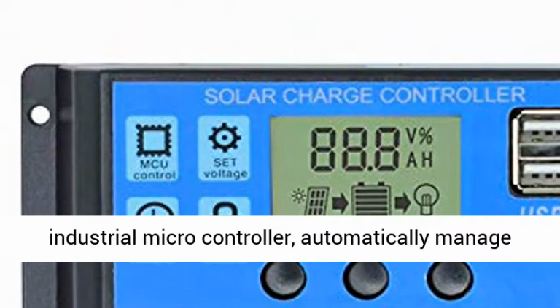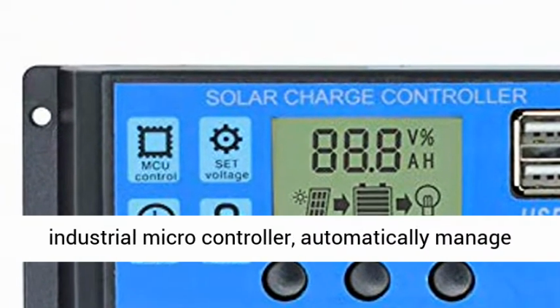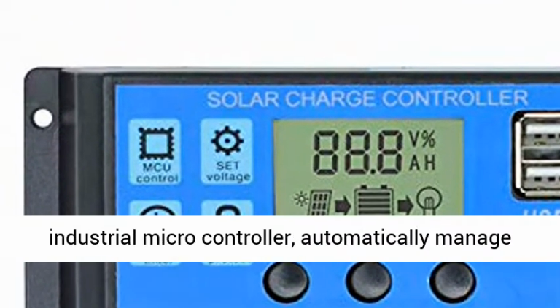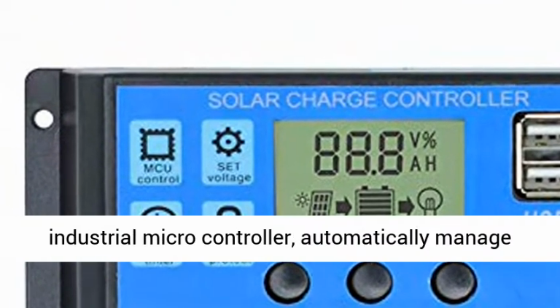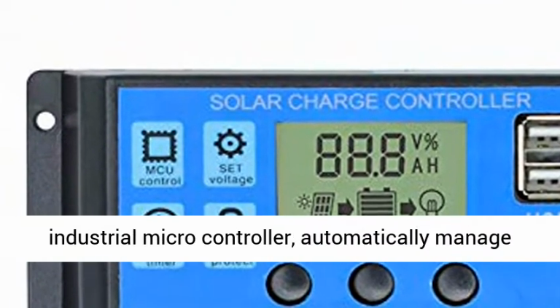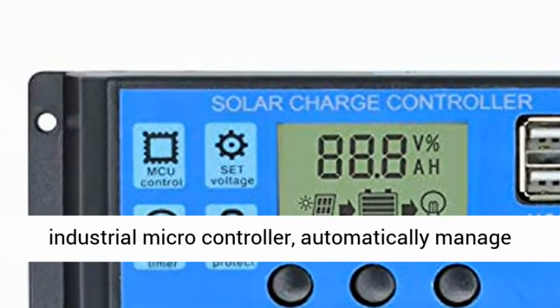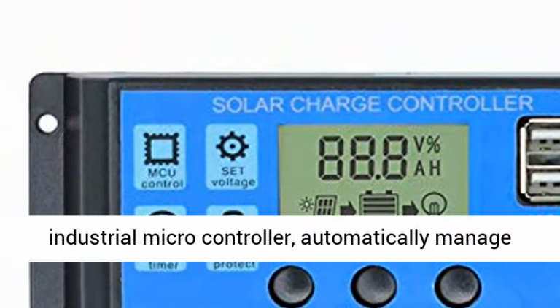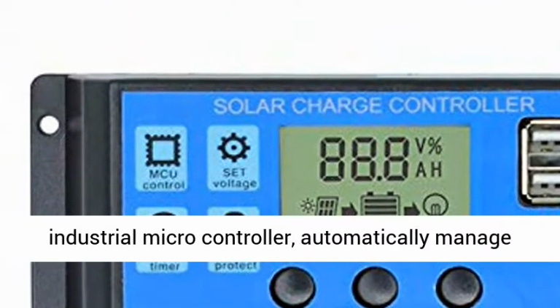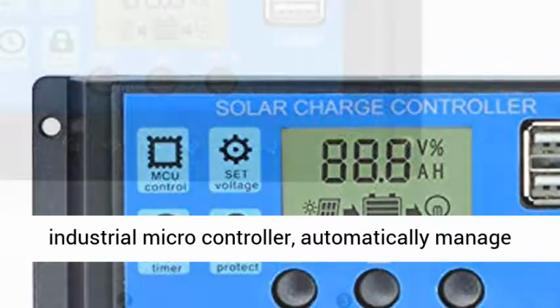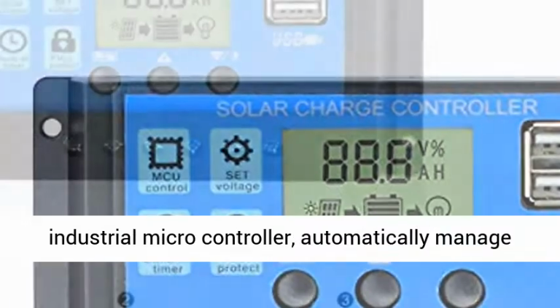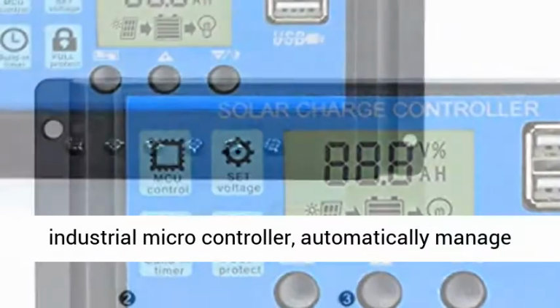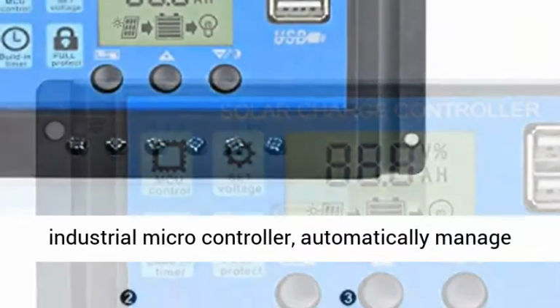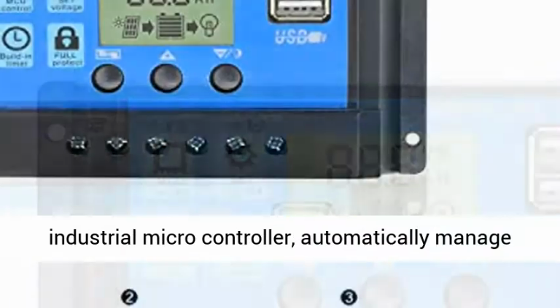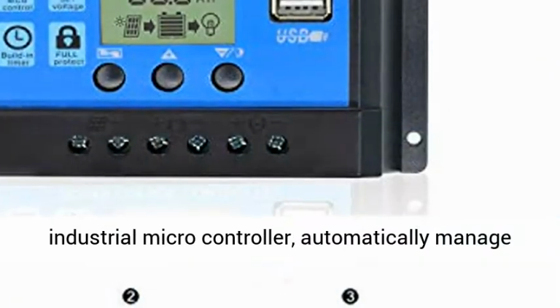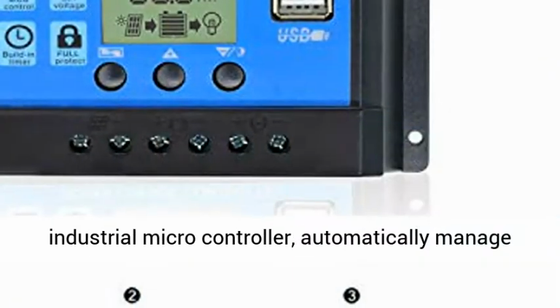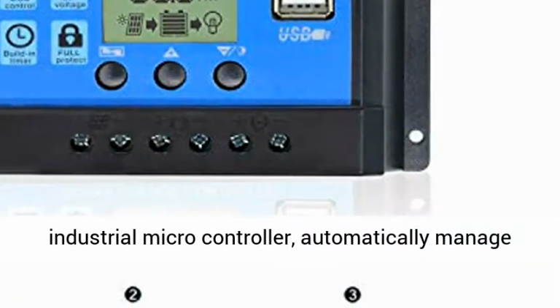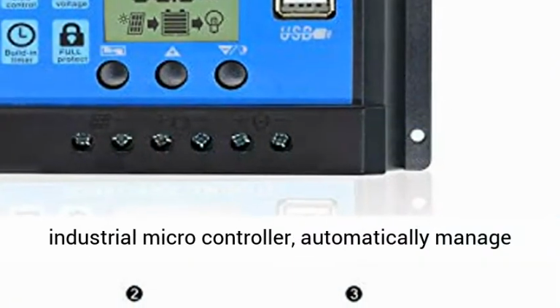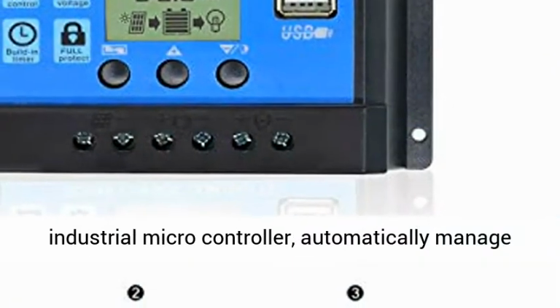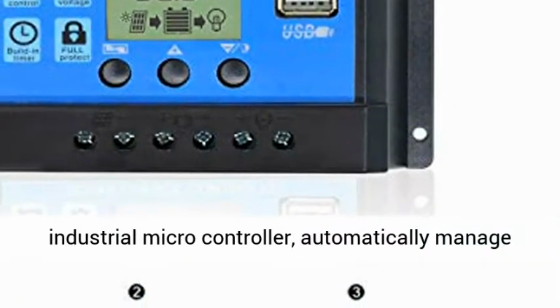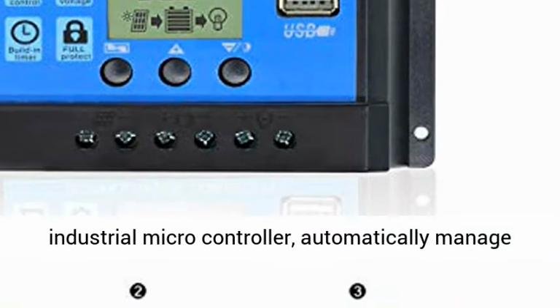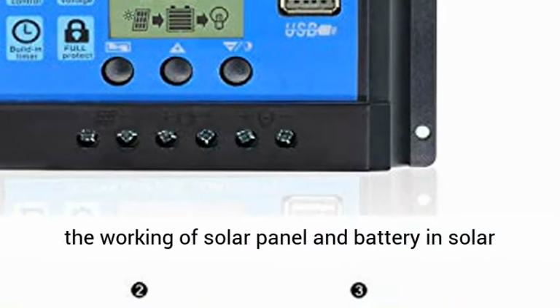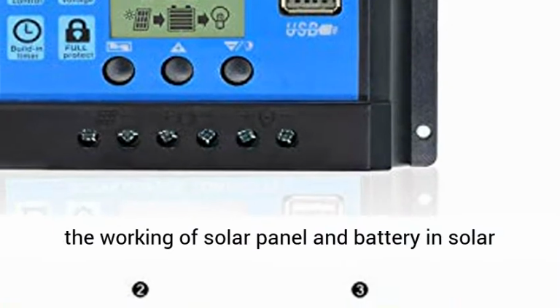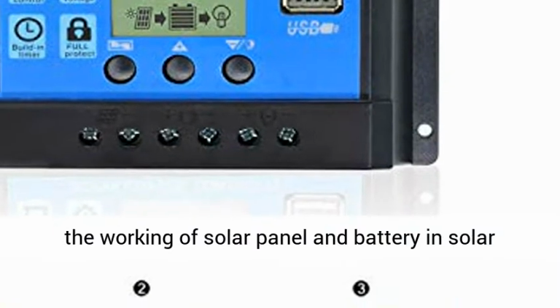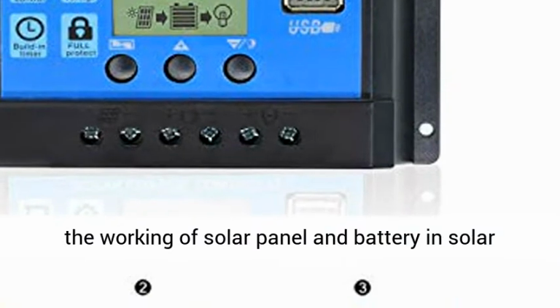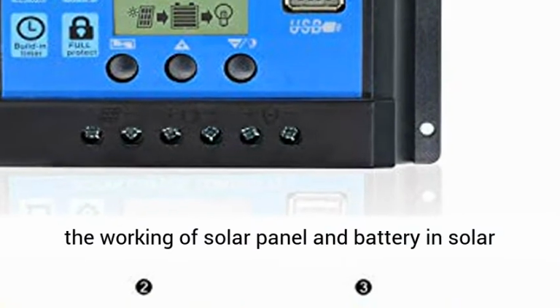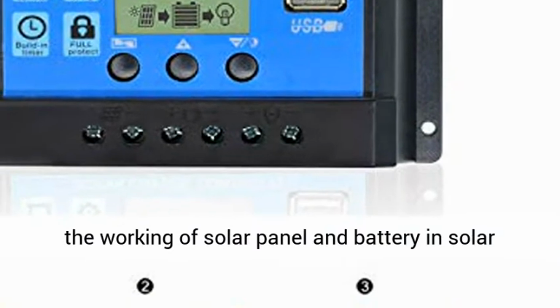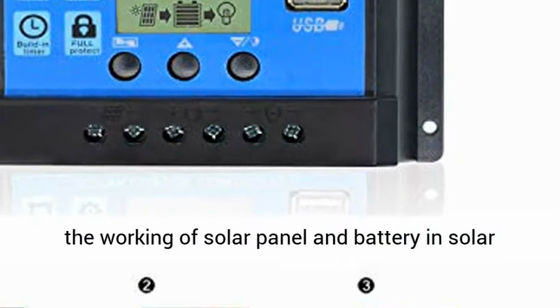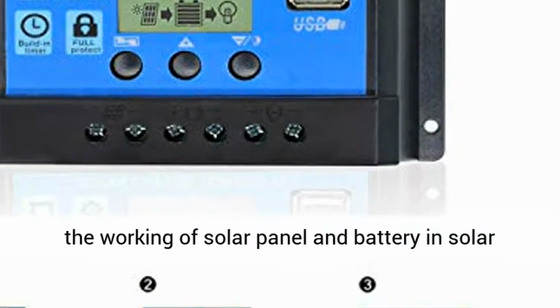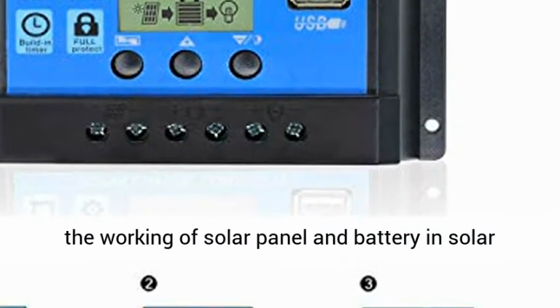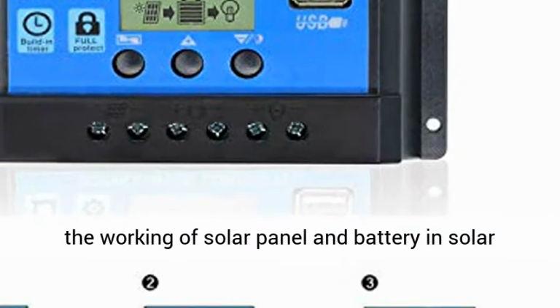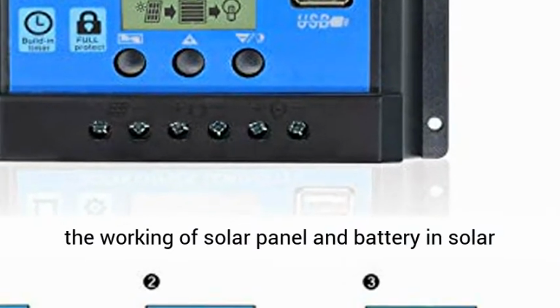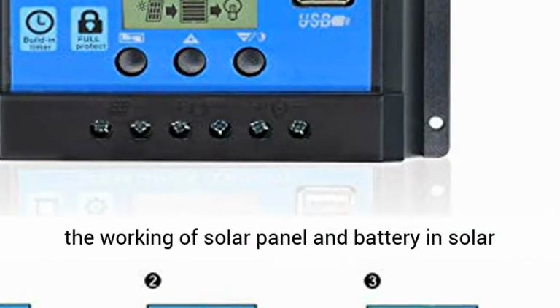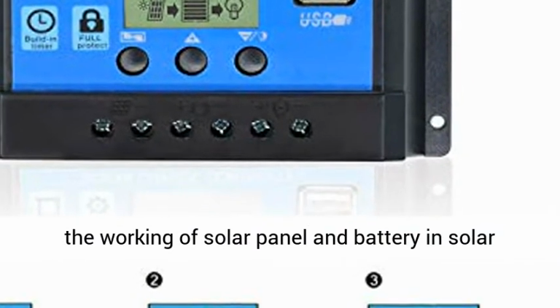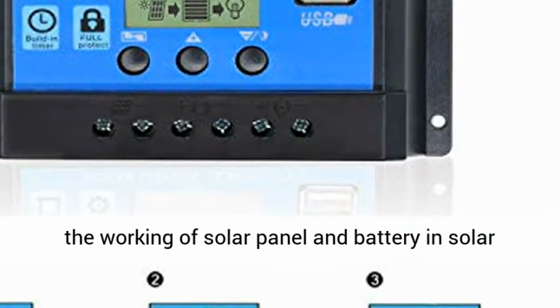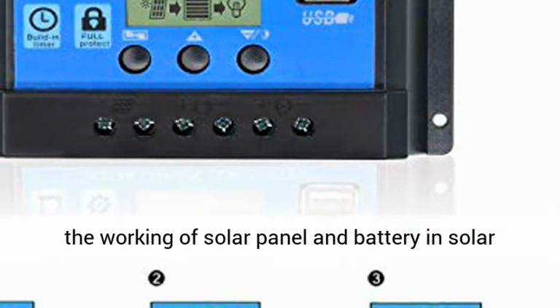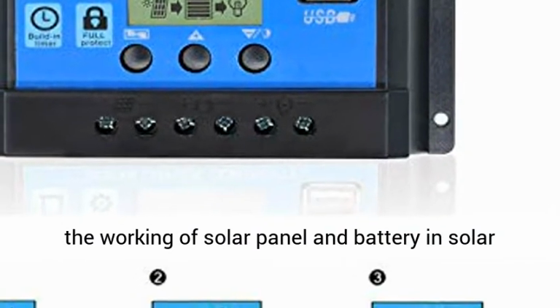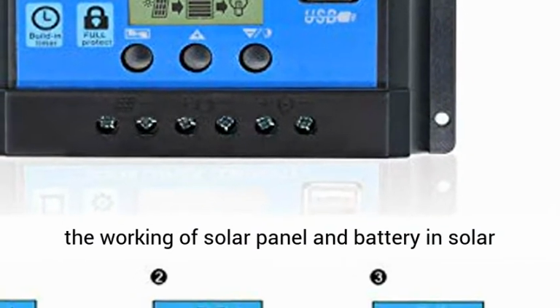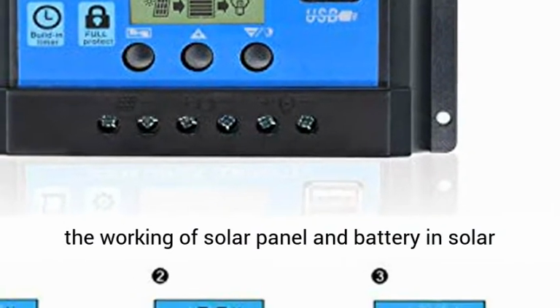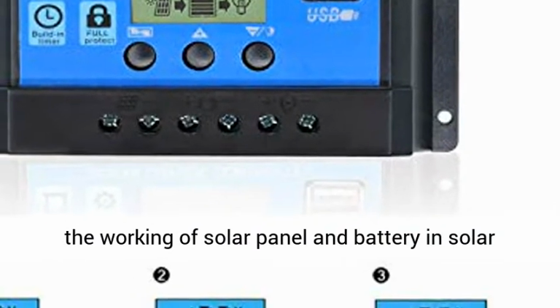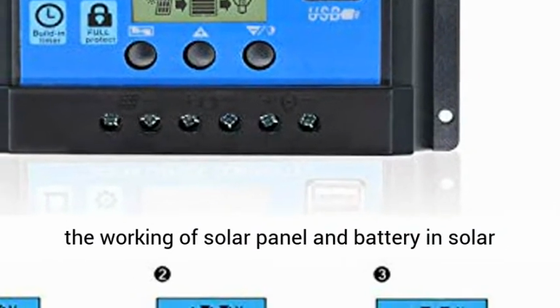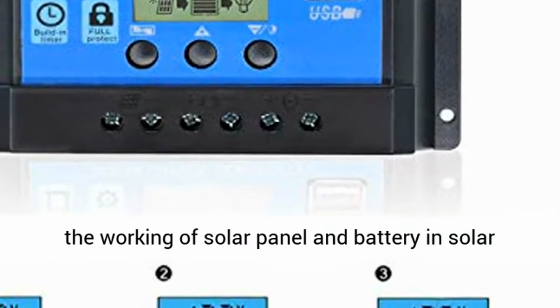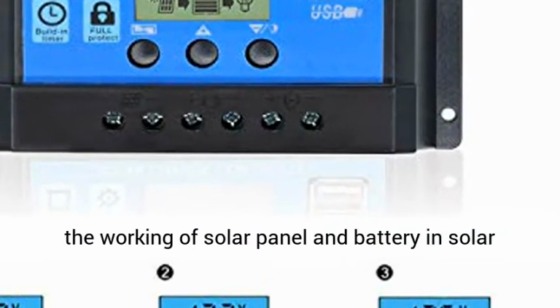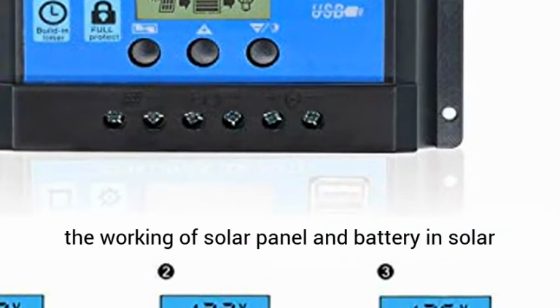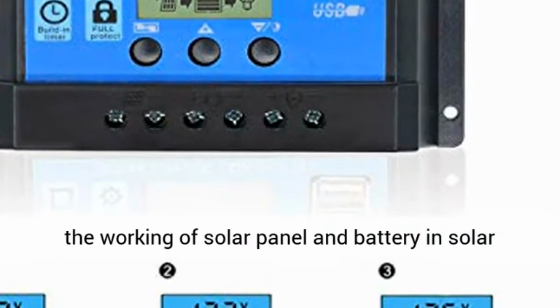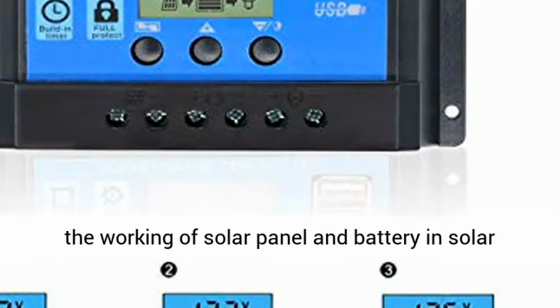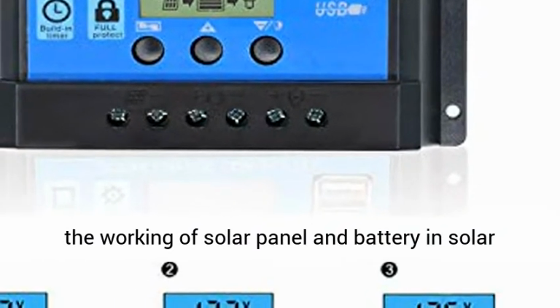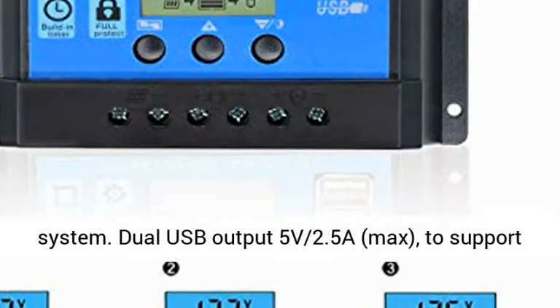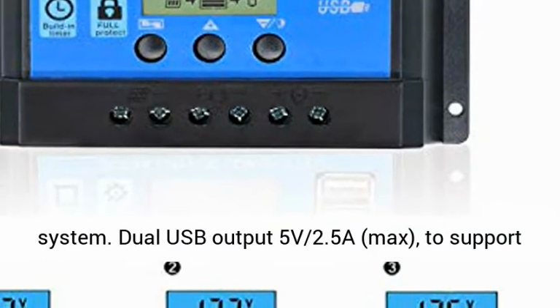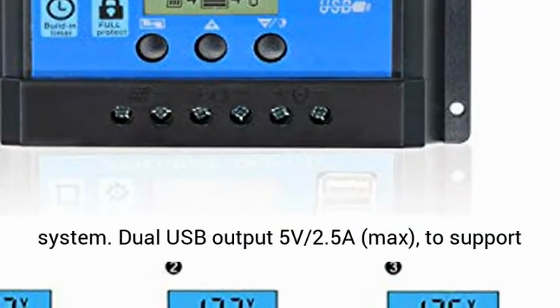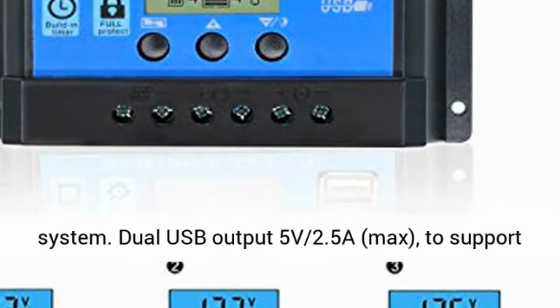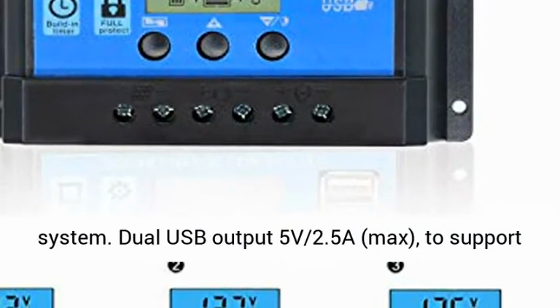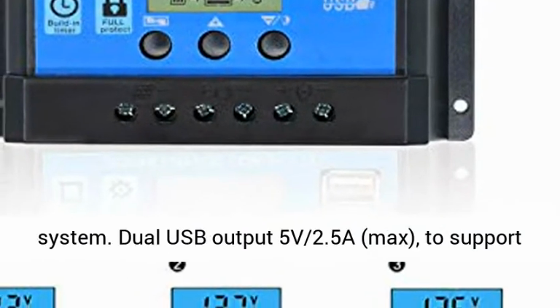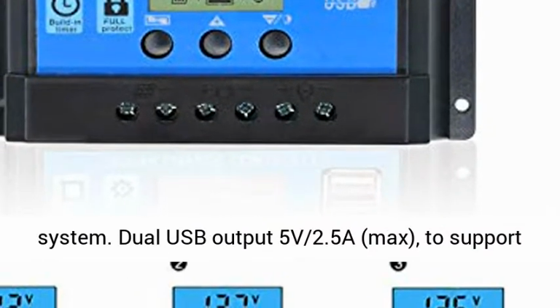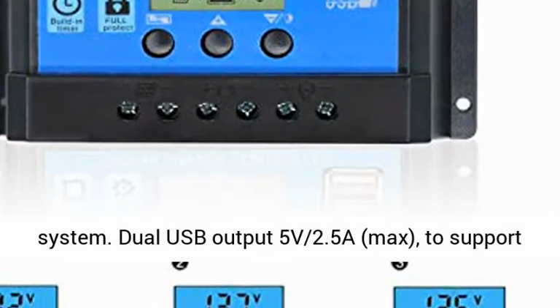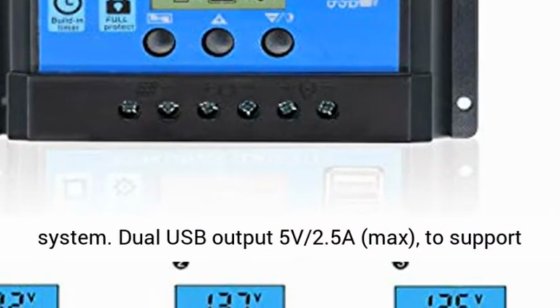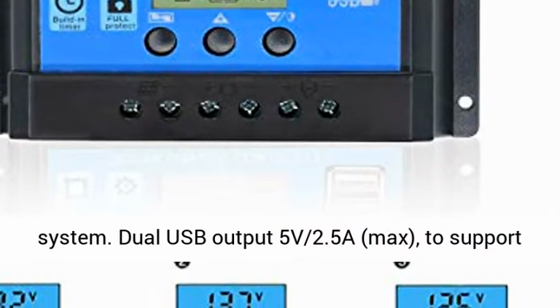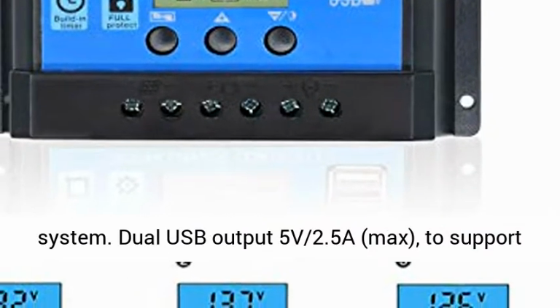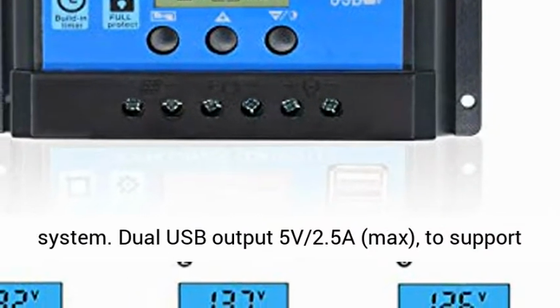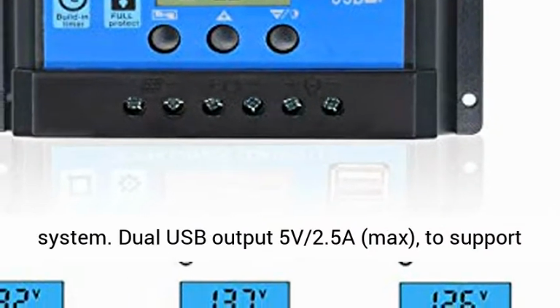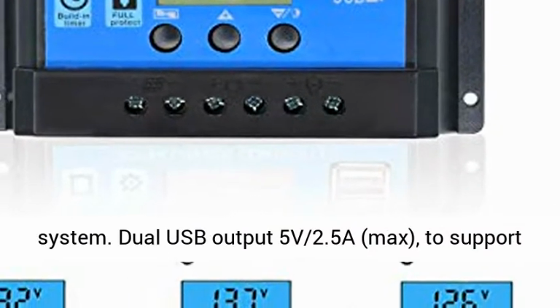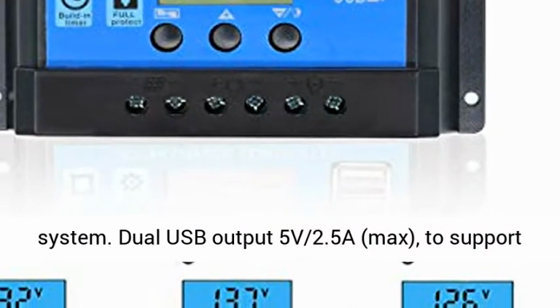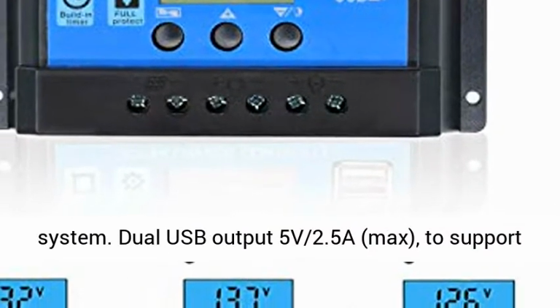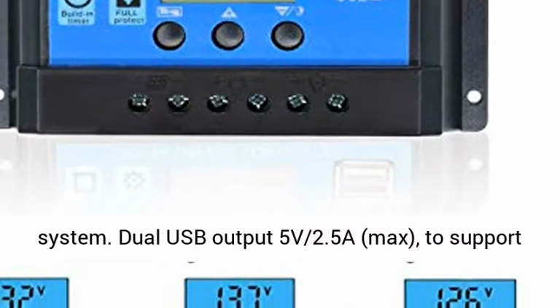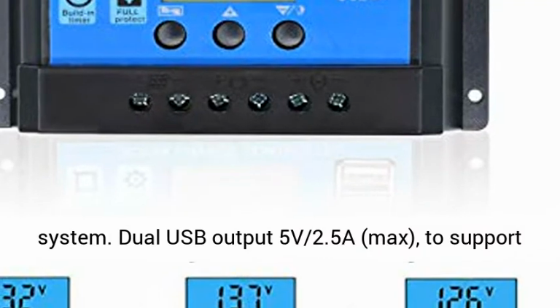Discharge current: 10A. Built-in industrial microcontroller automatically manages the working of the solar panel and battery in the solar system.